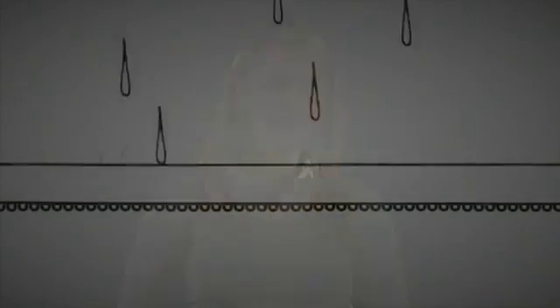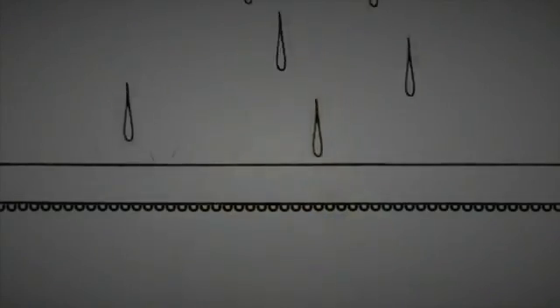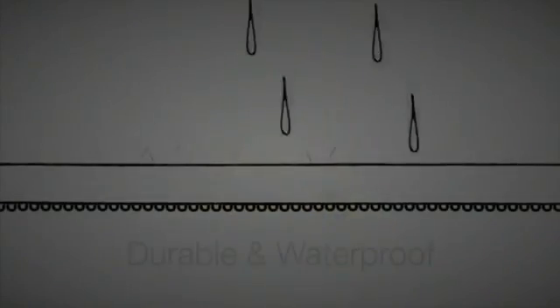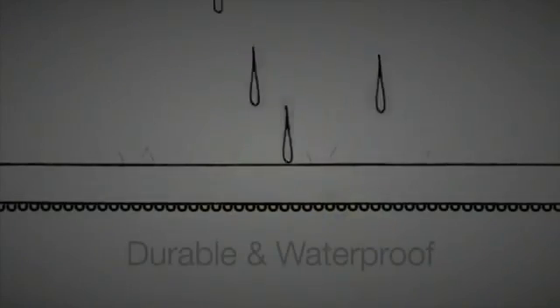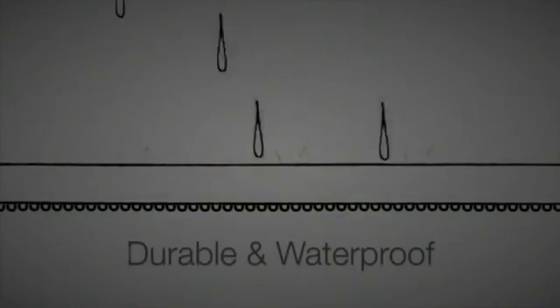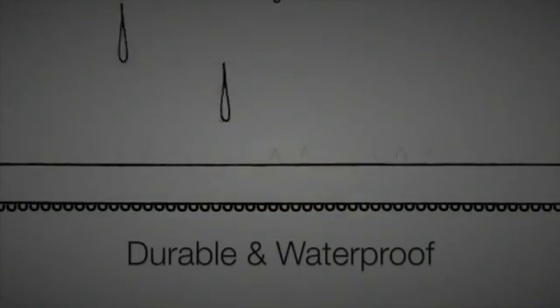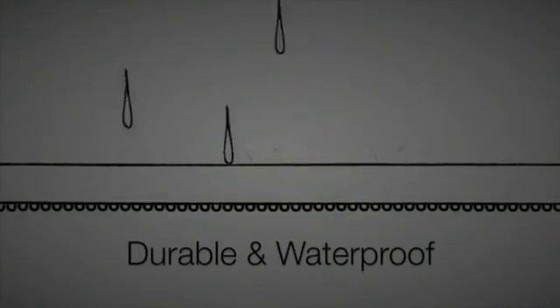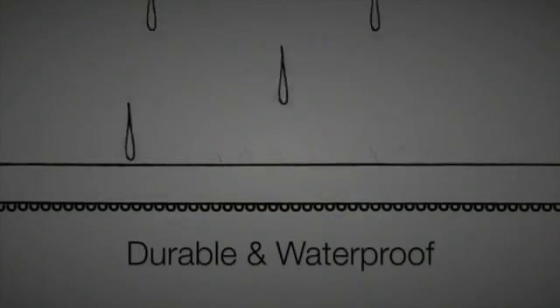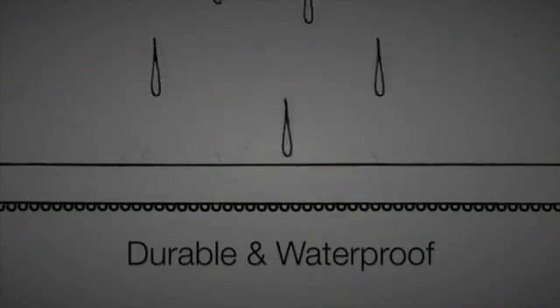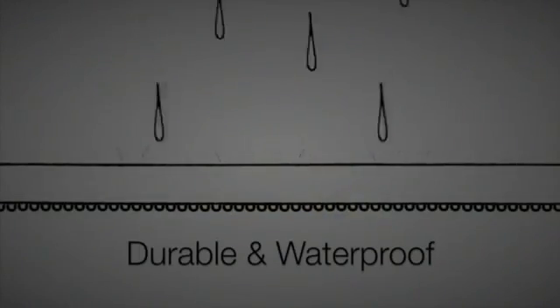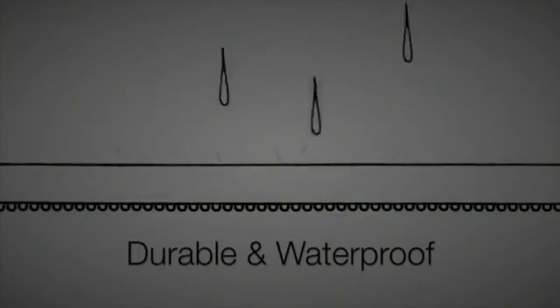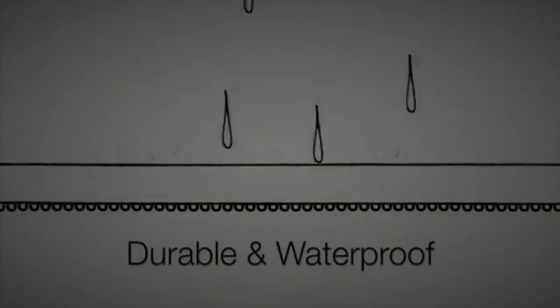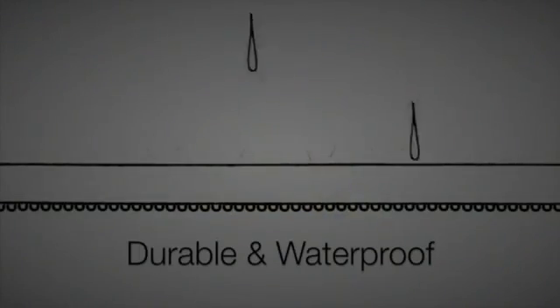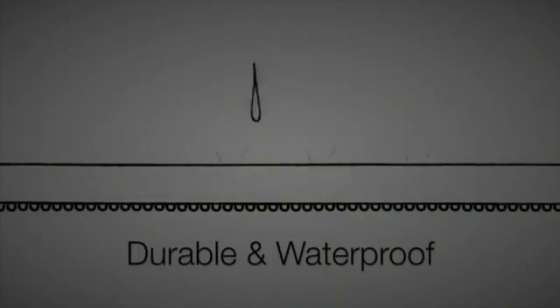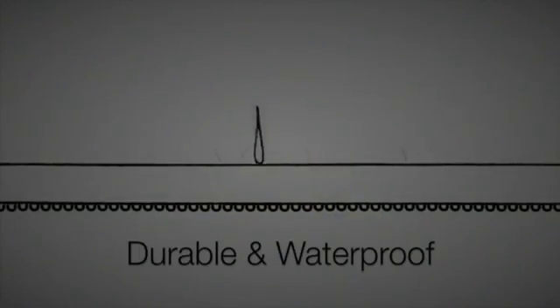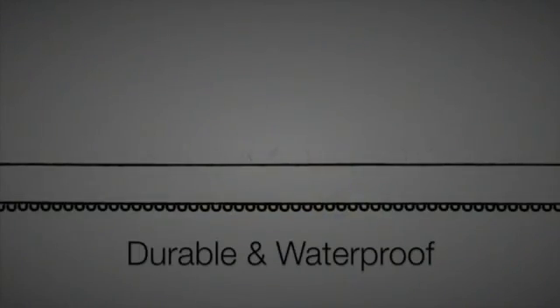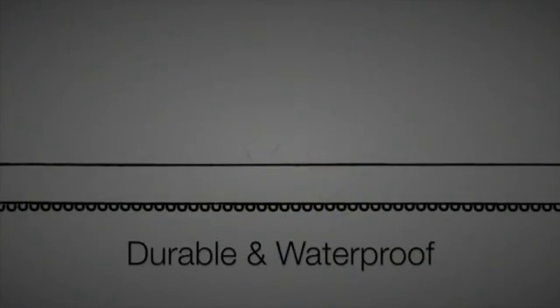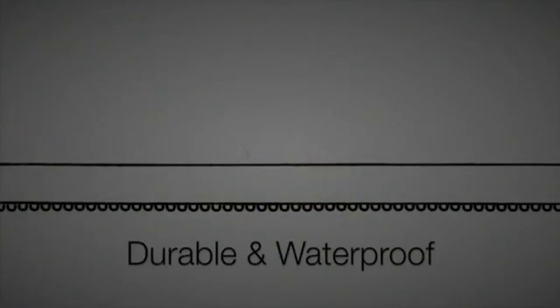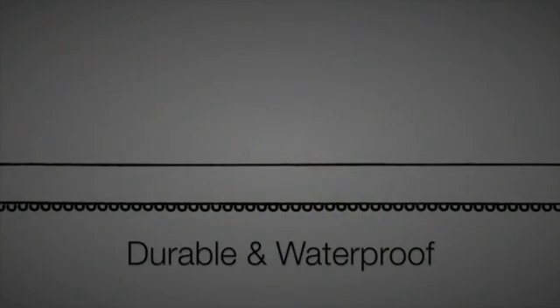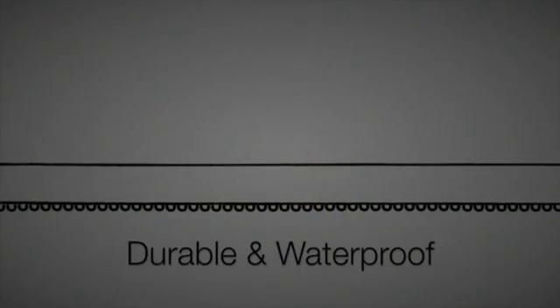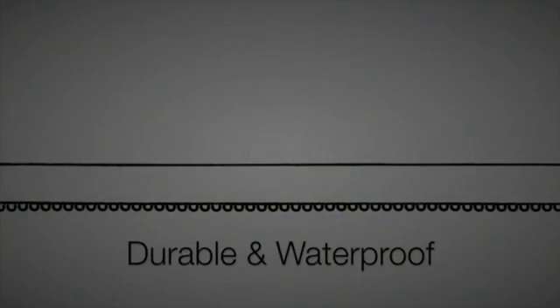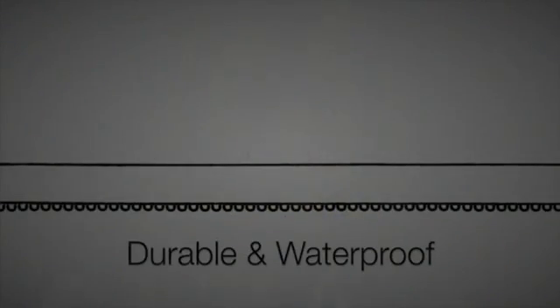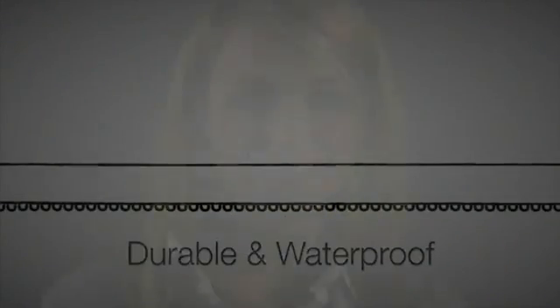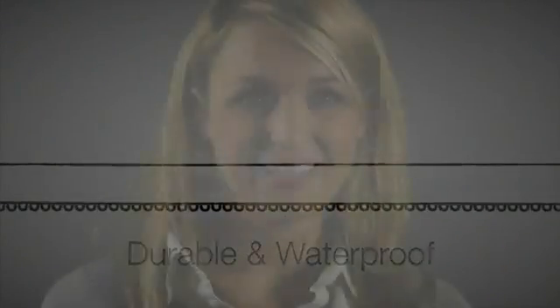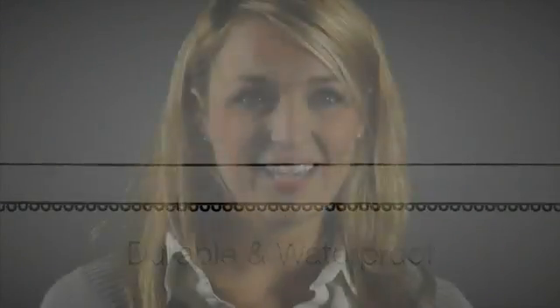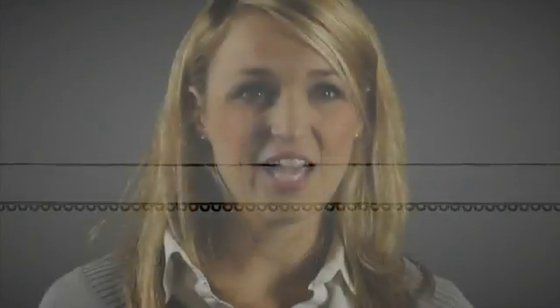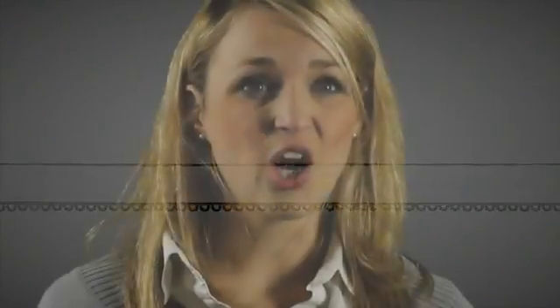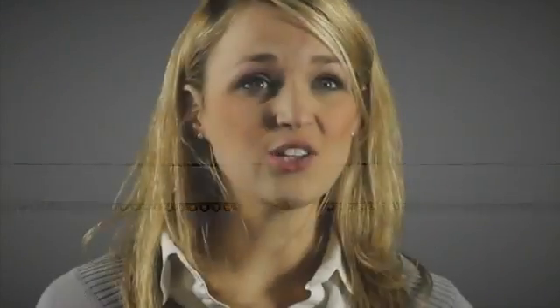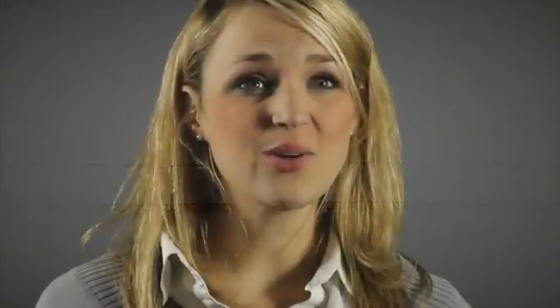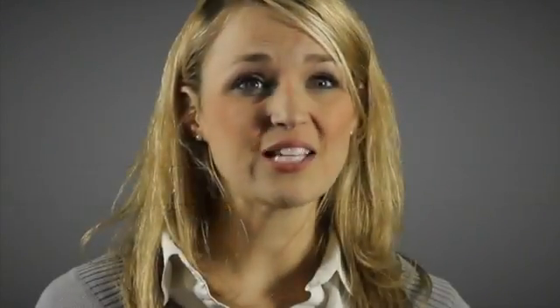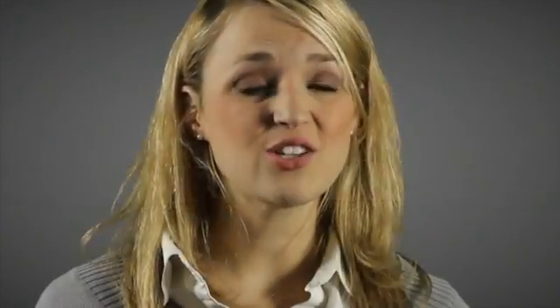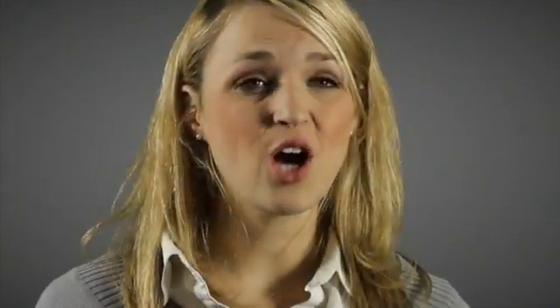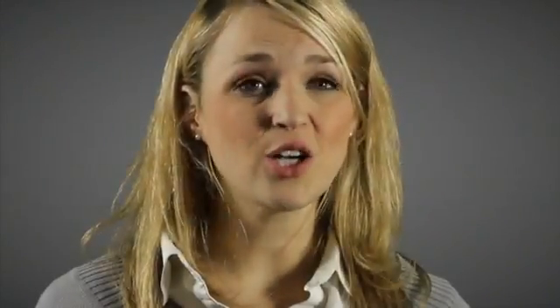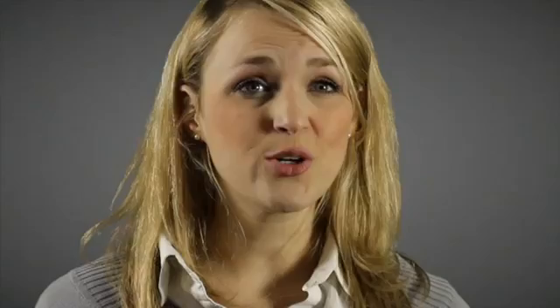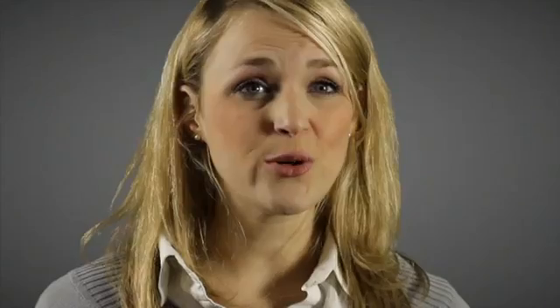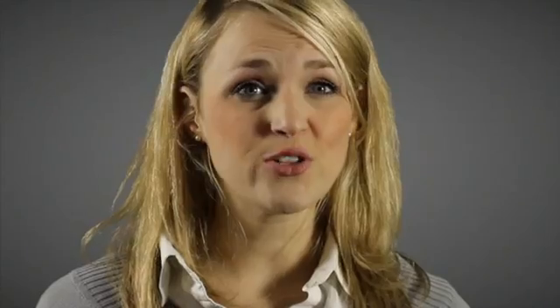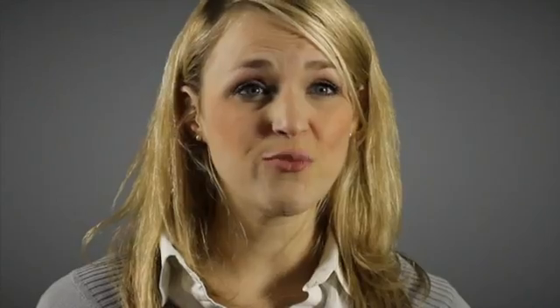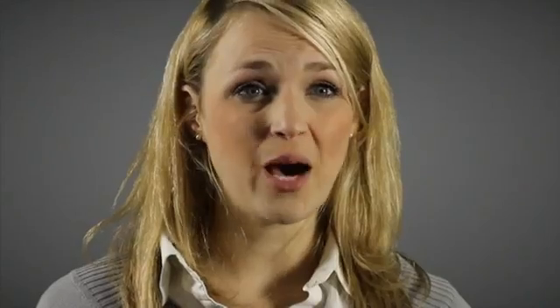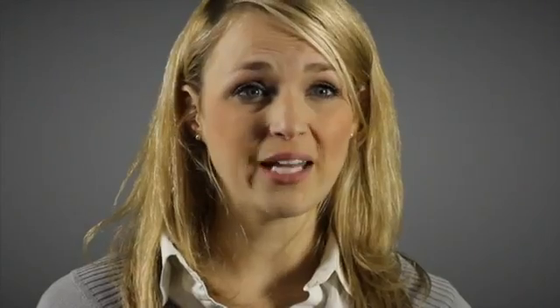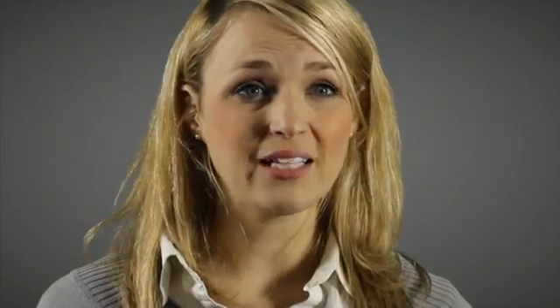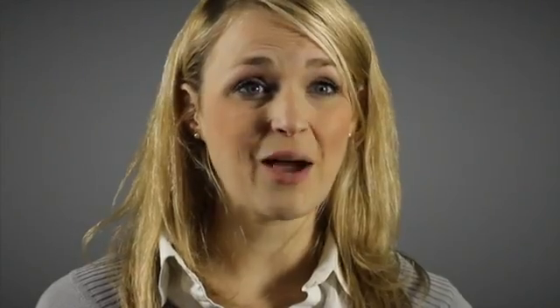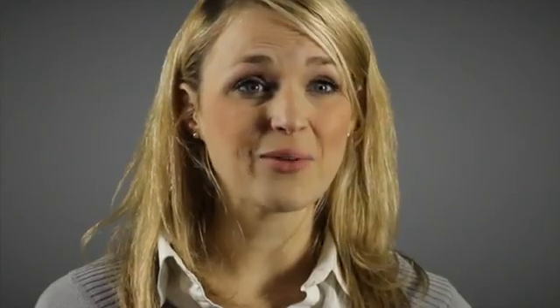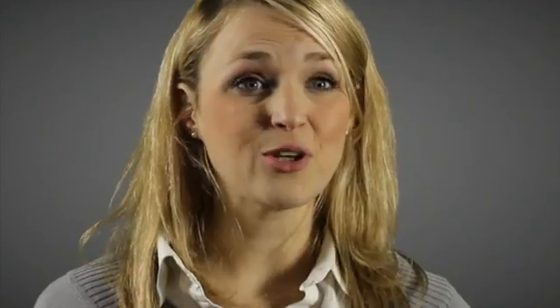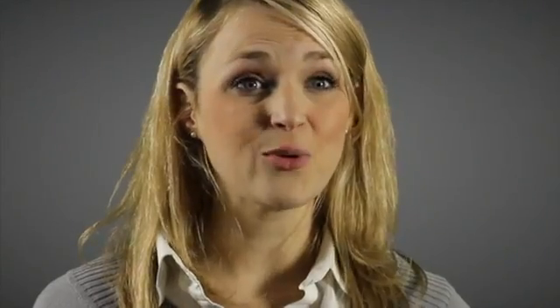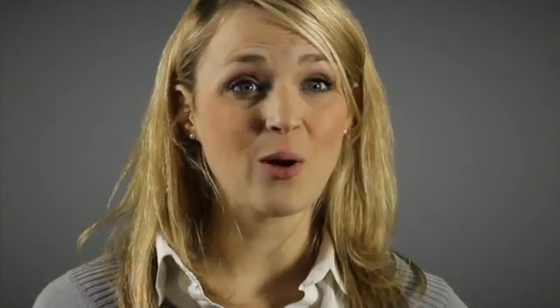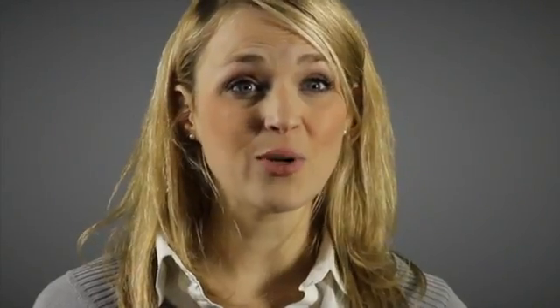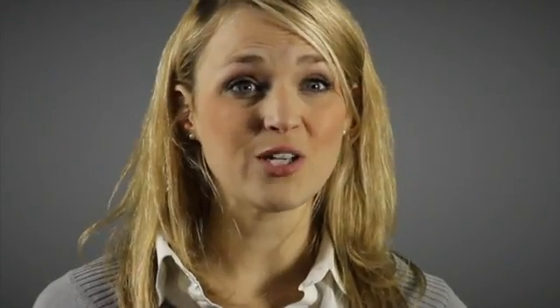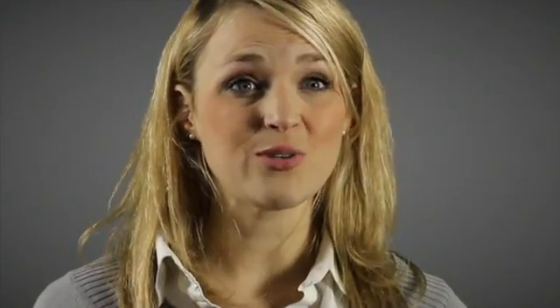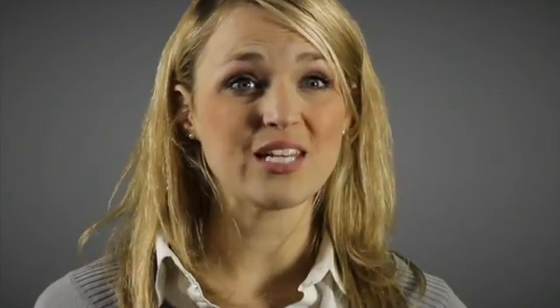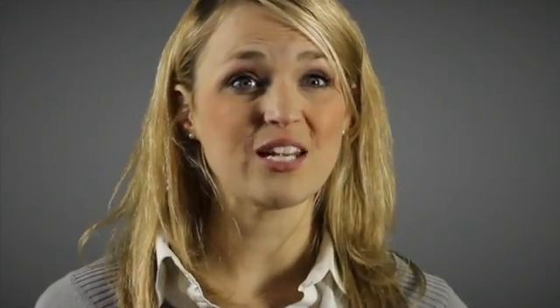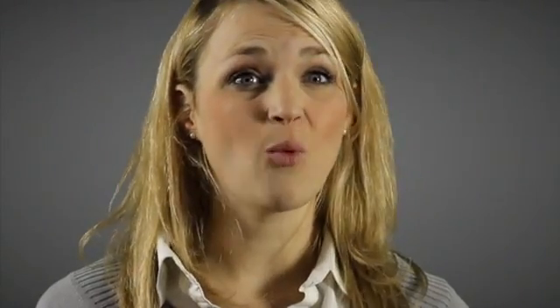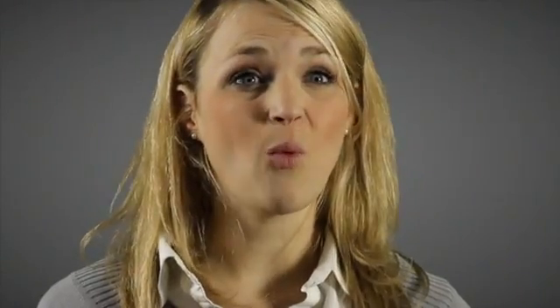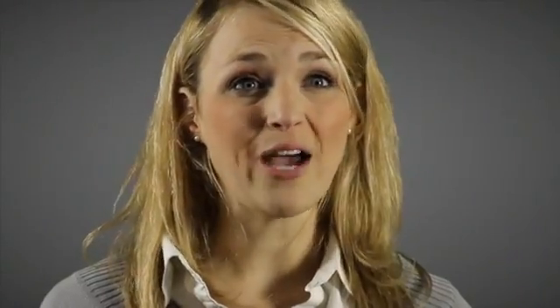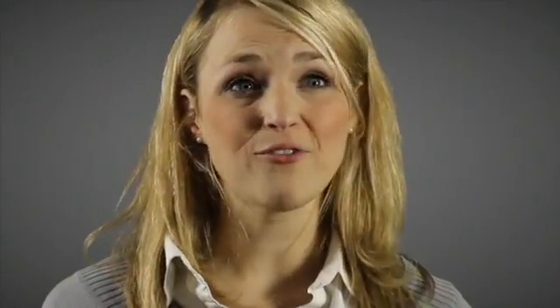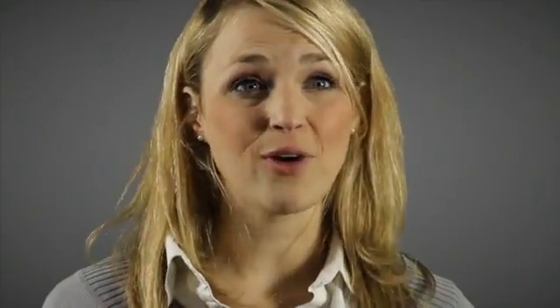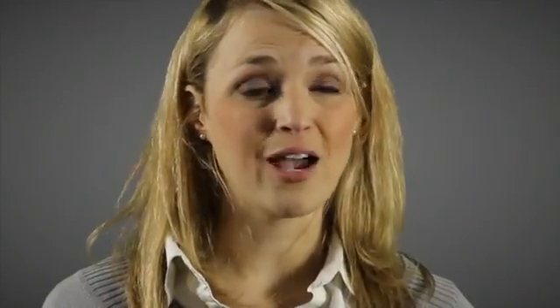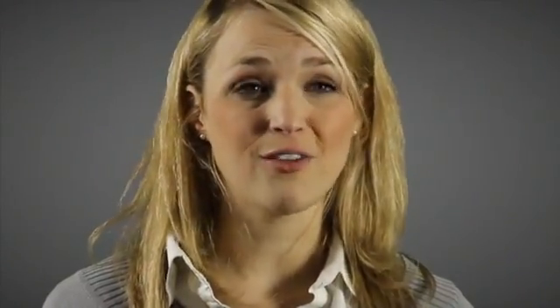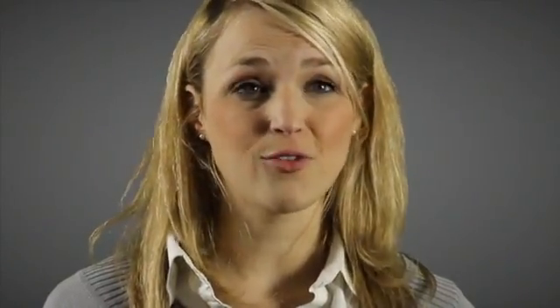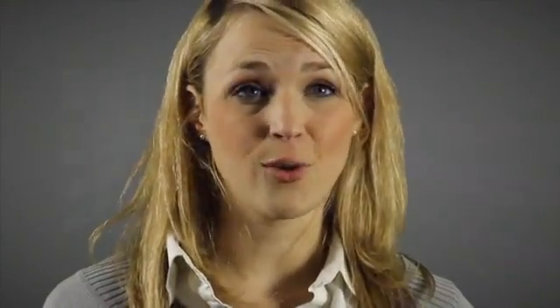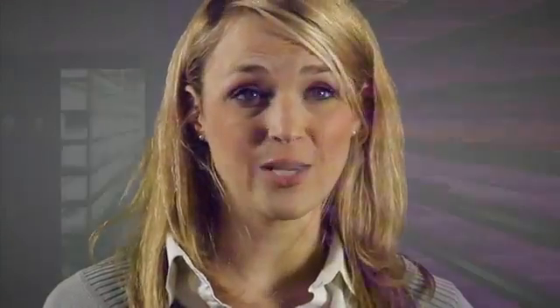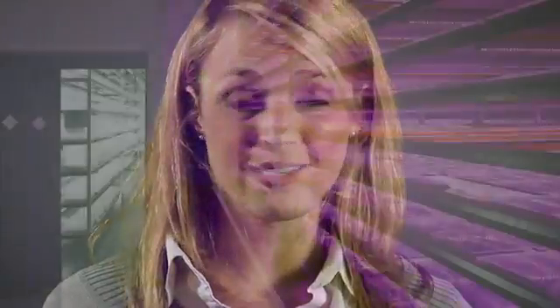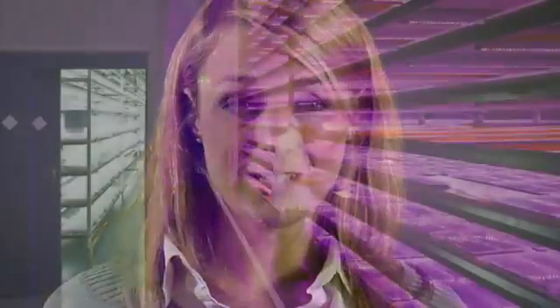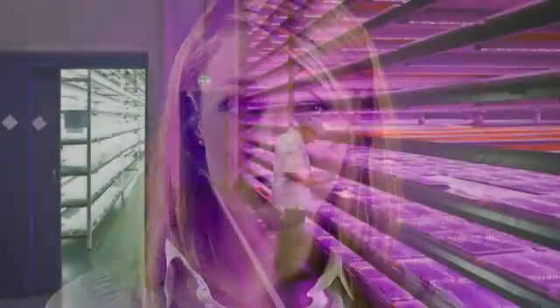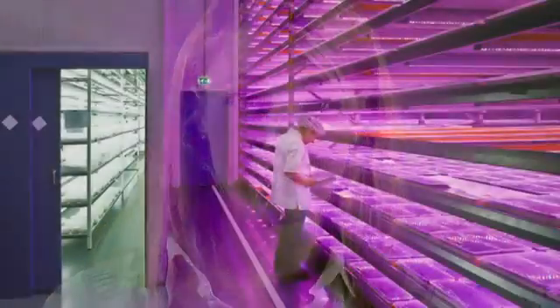Durable and waterproof, it is watertight. It also has a non-corrosive body allowing the grower to use it in a wide variety of growing conditions.